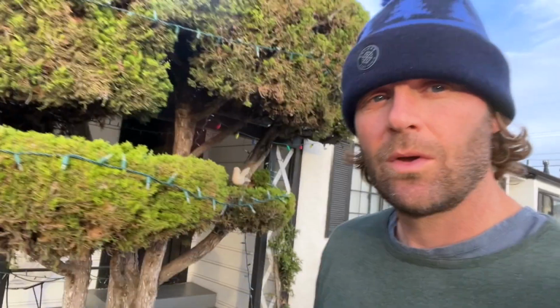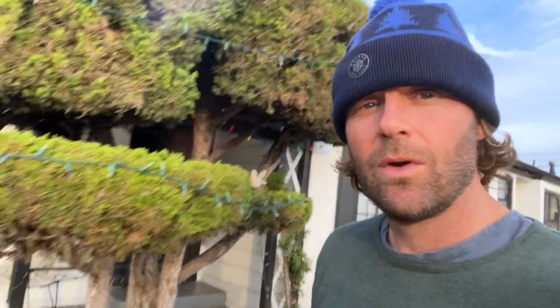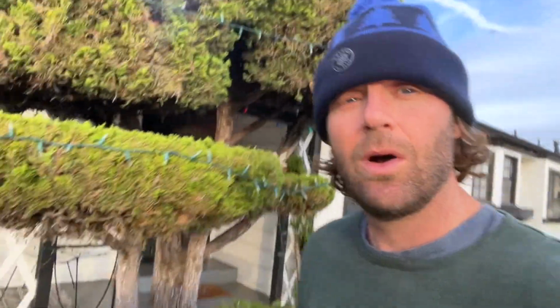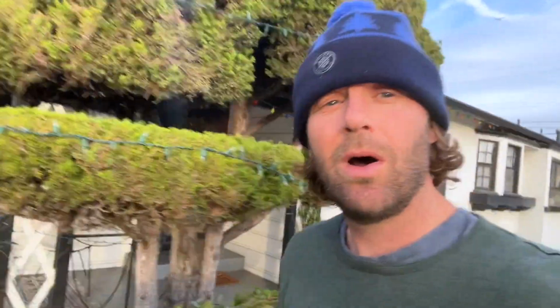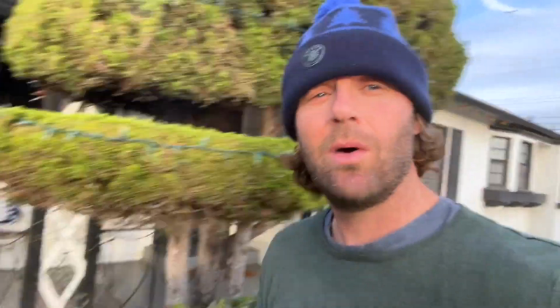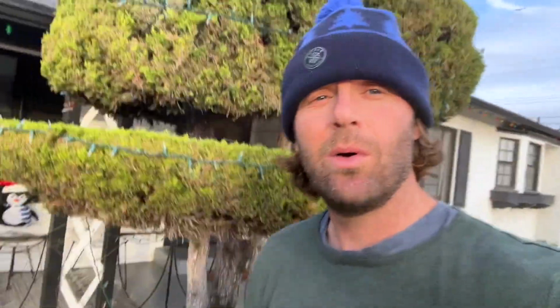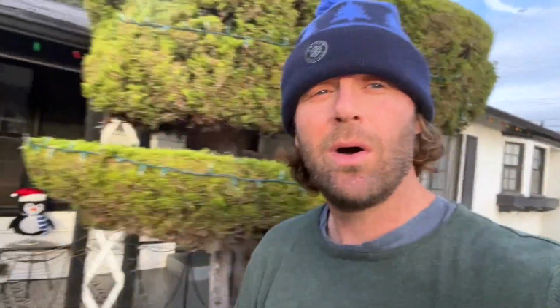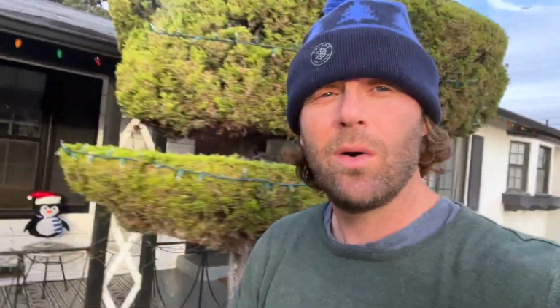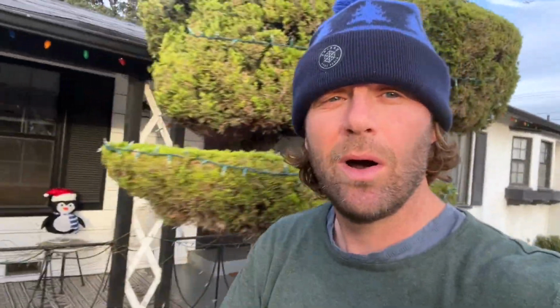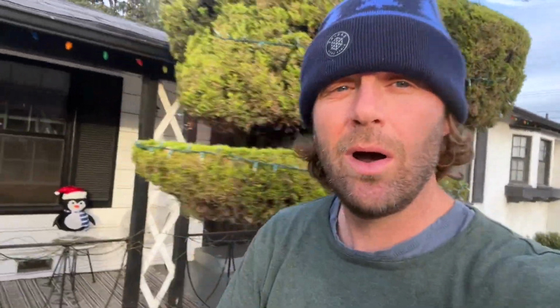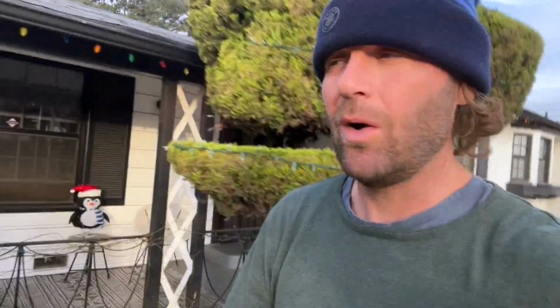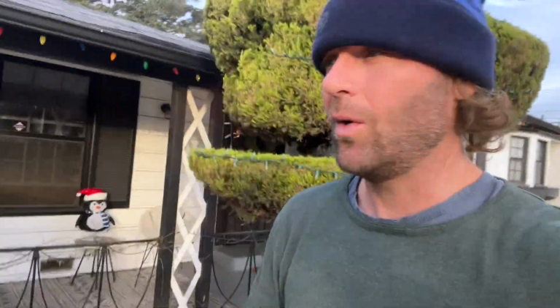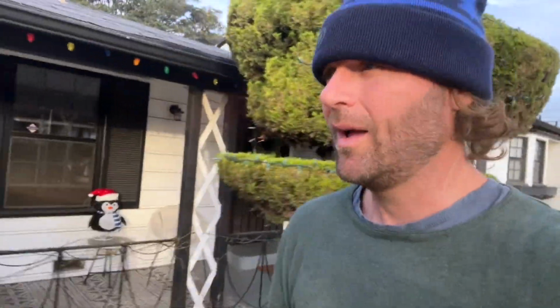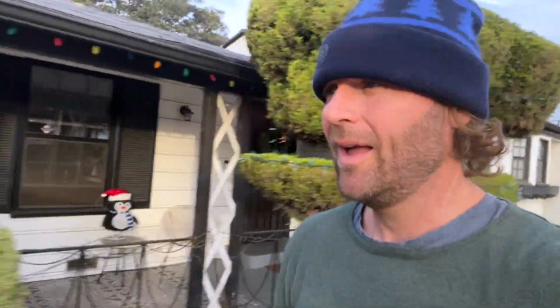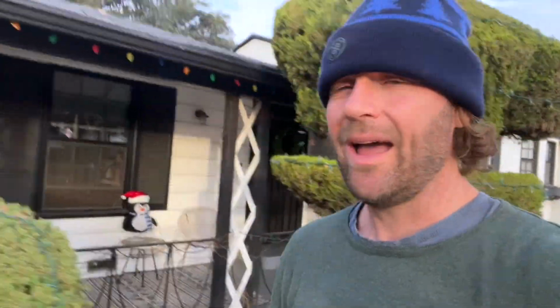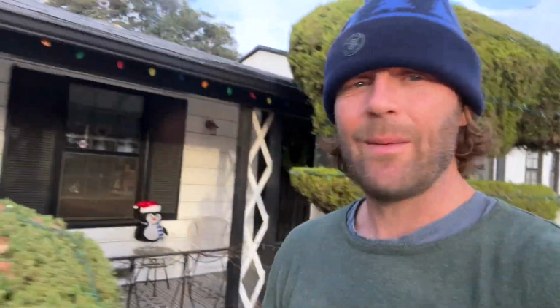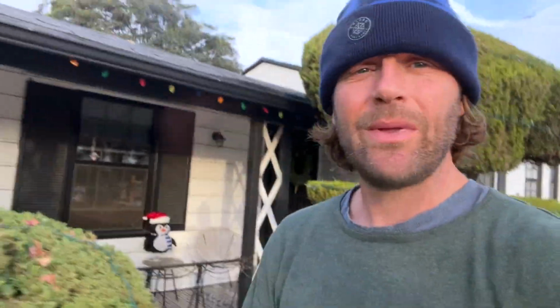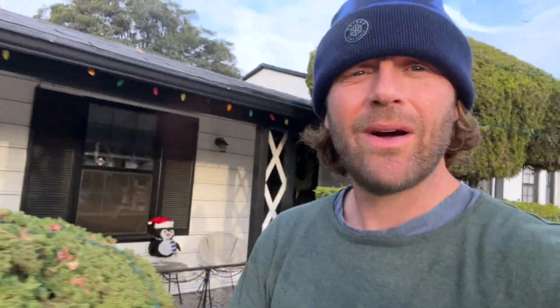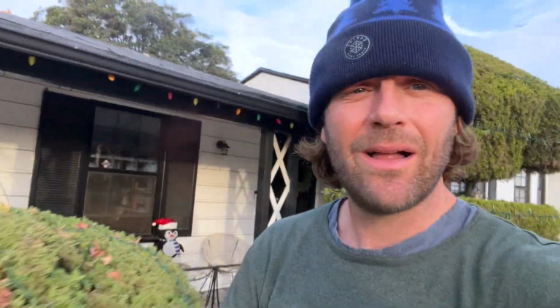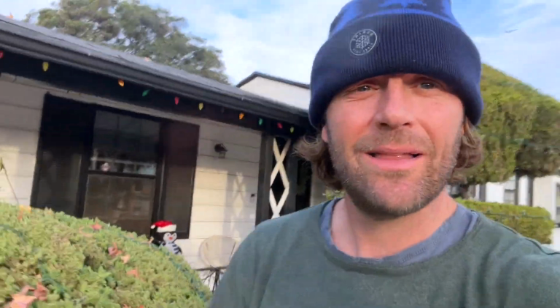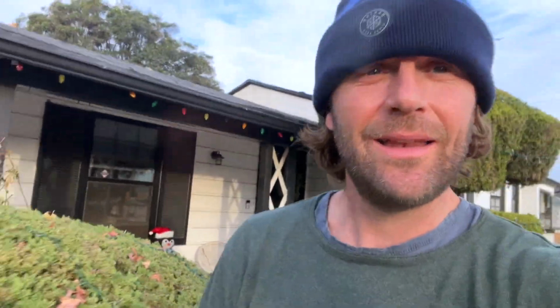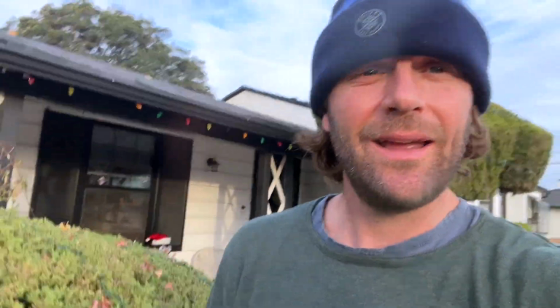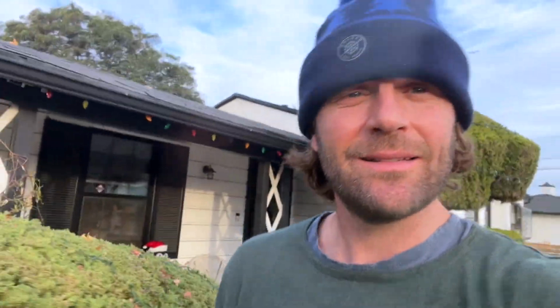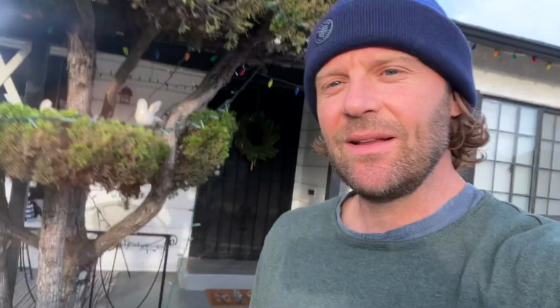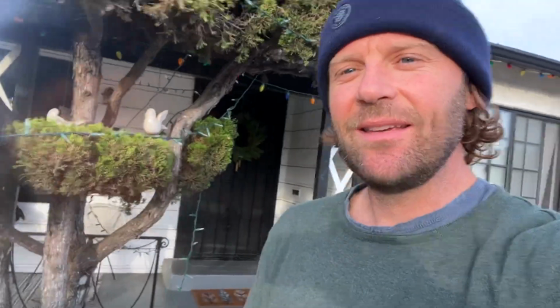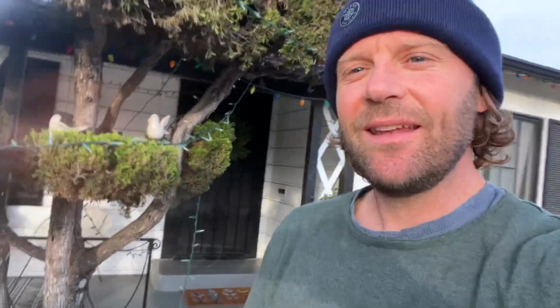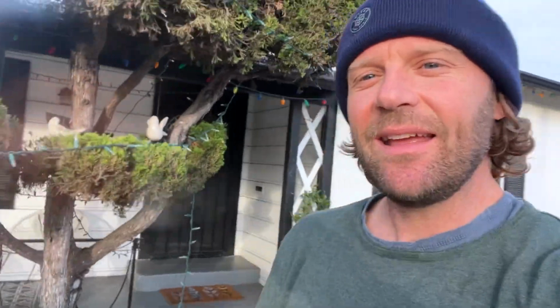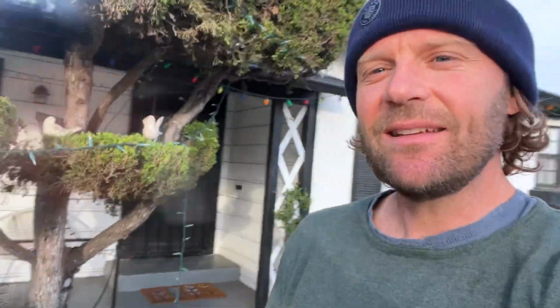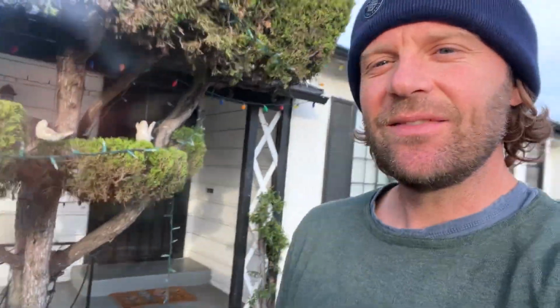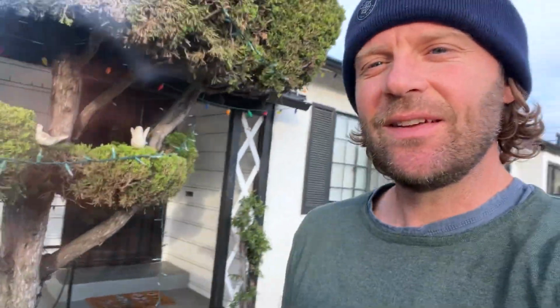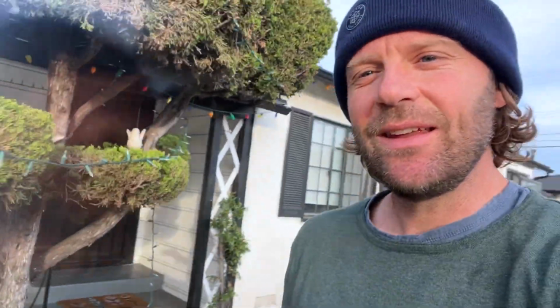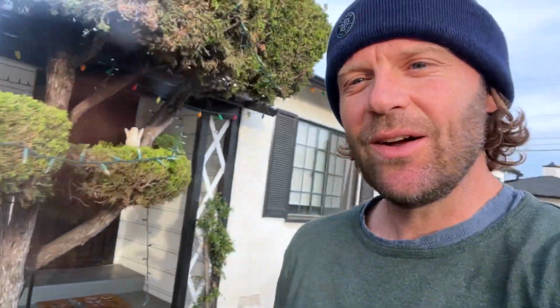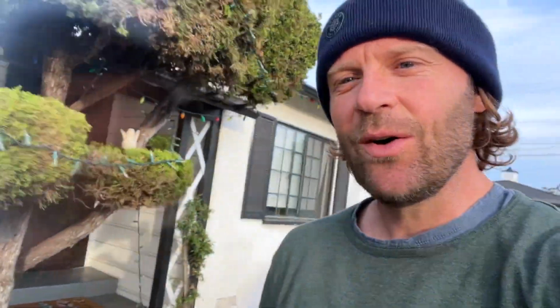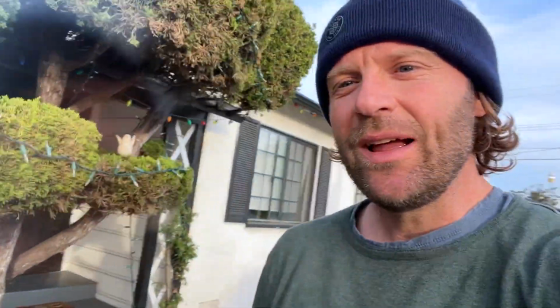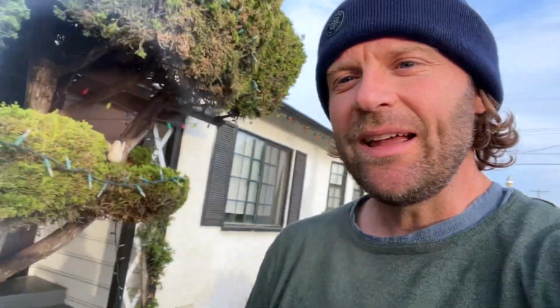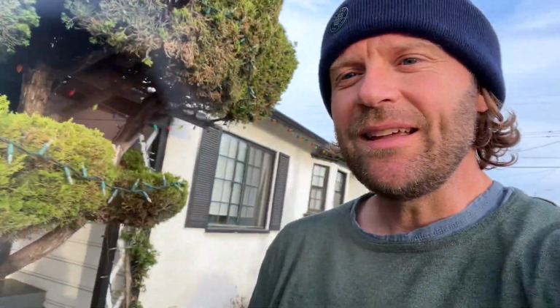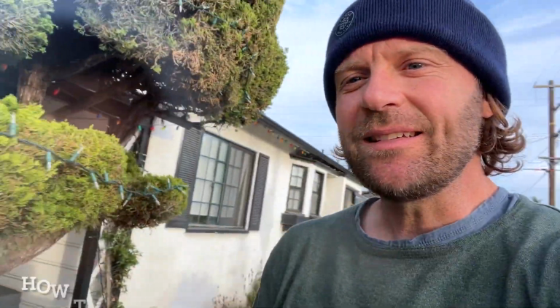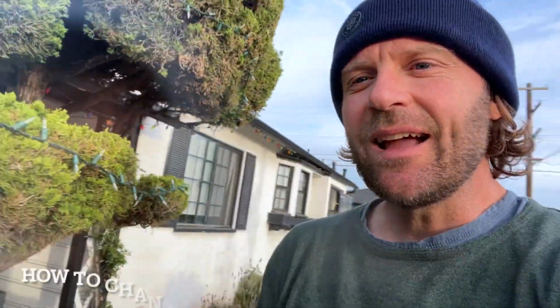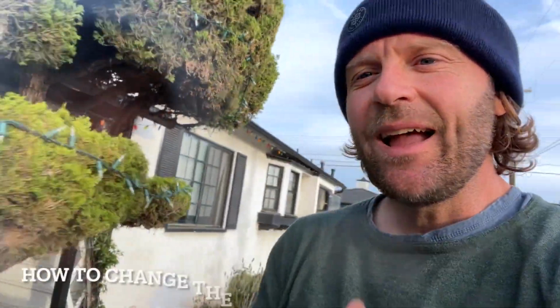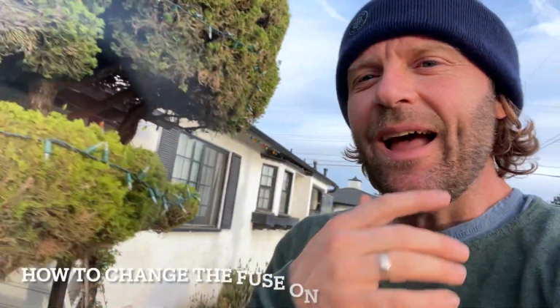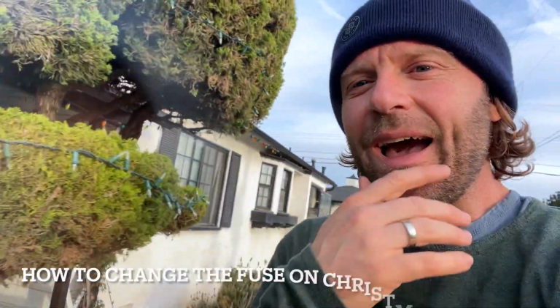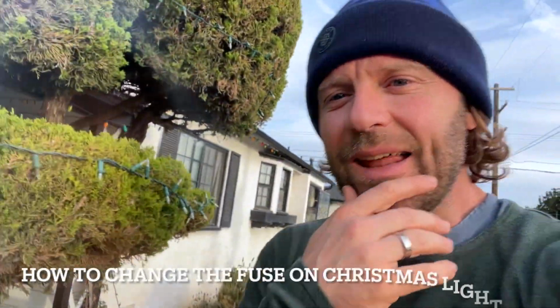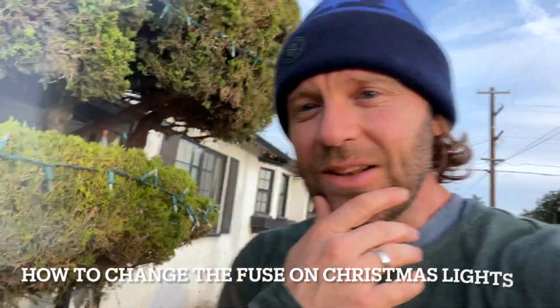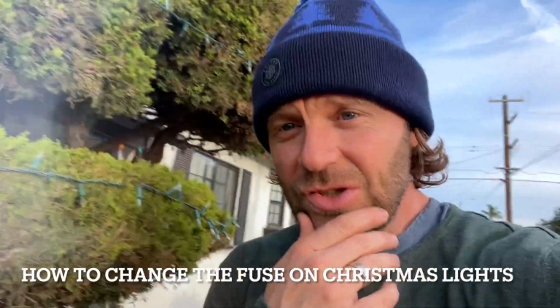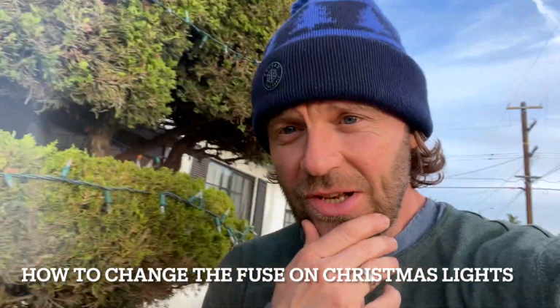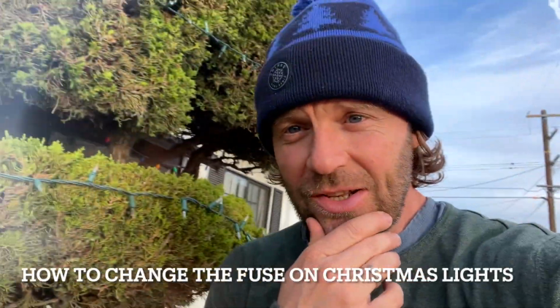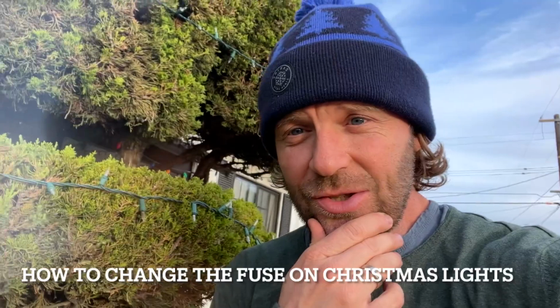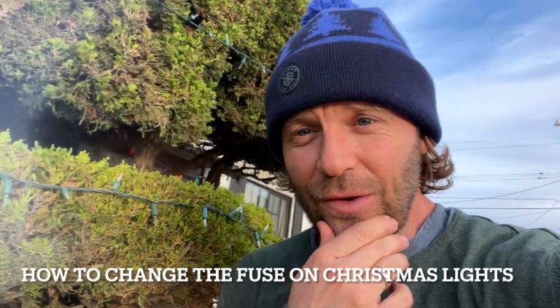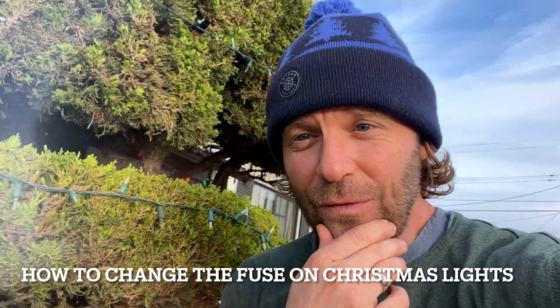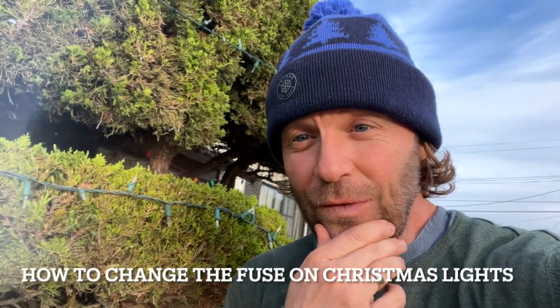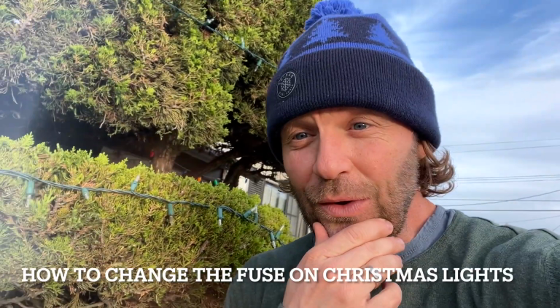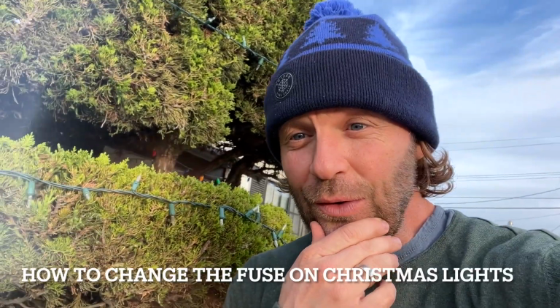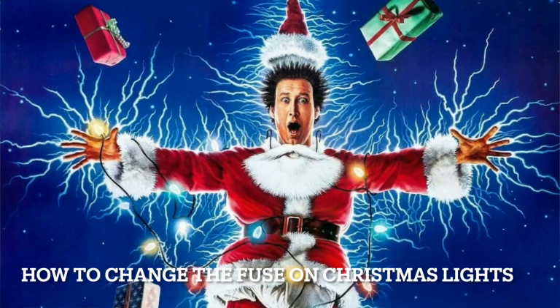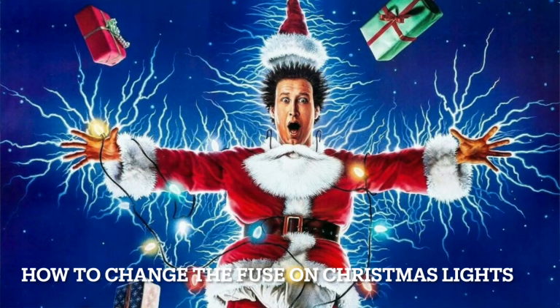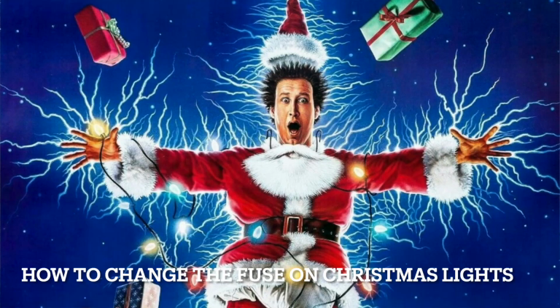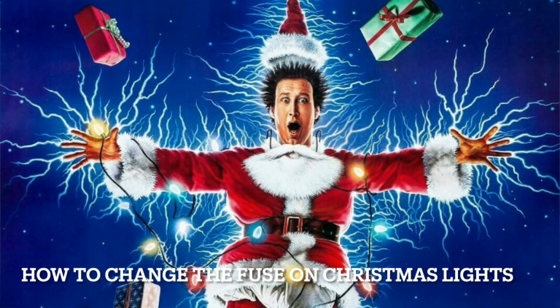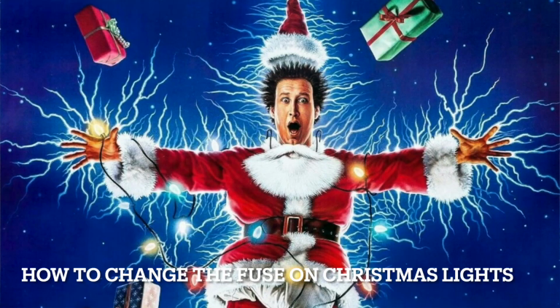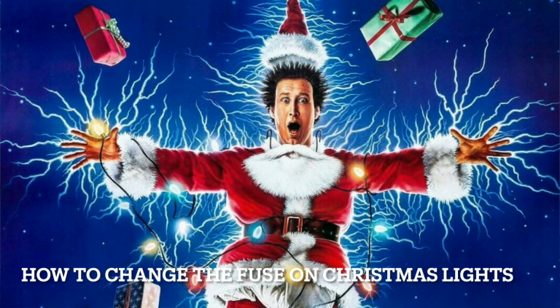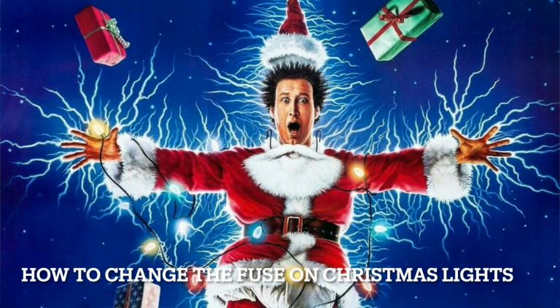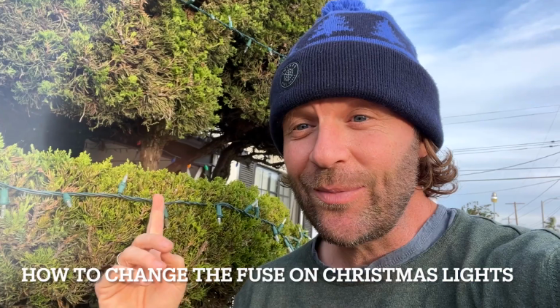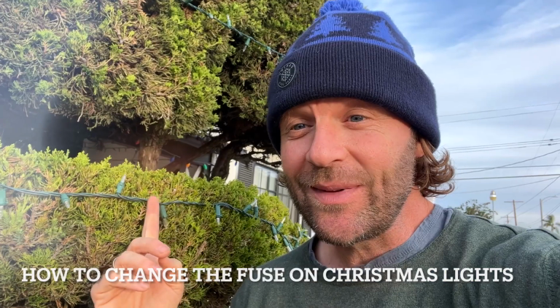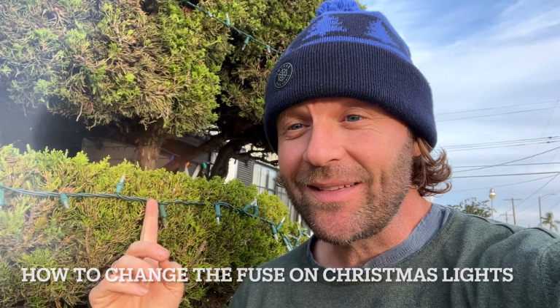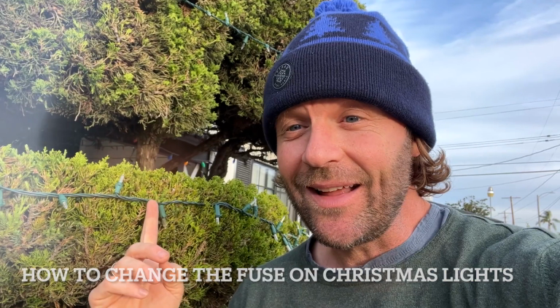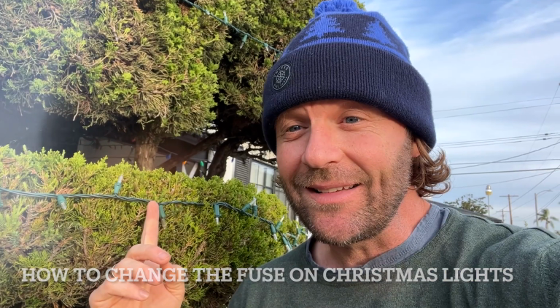Ho, ho, ho. Happy holidays. Today's video is how to change the fuse on Christmas lights.